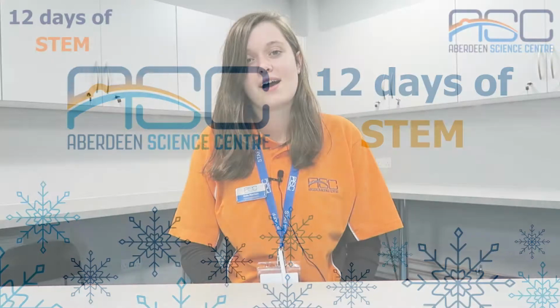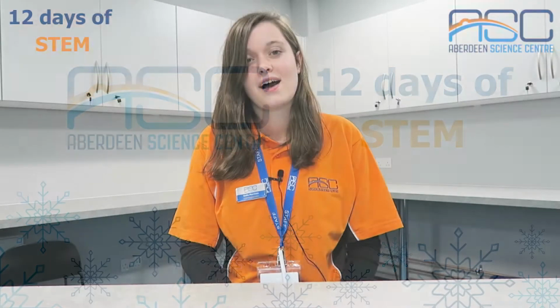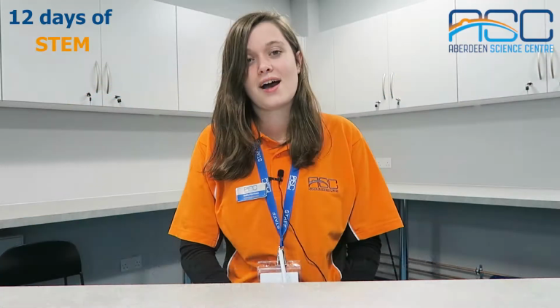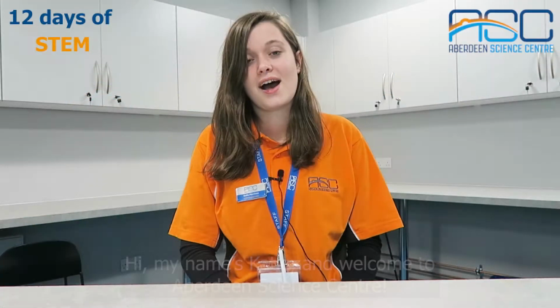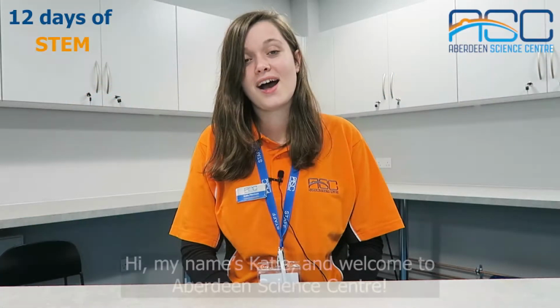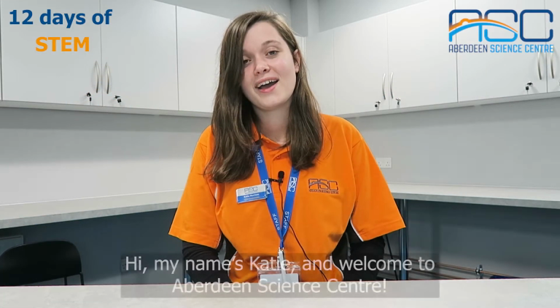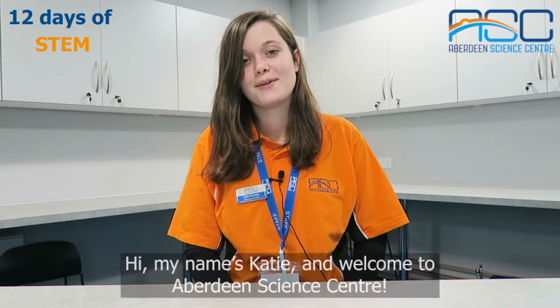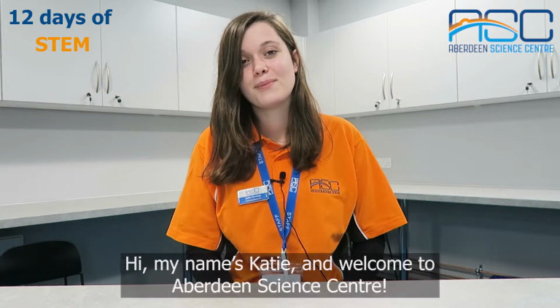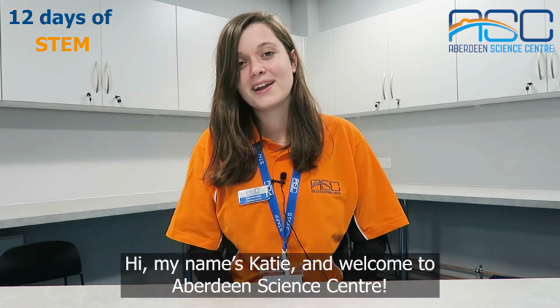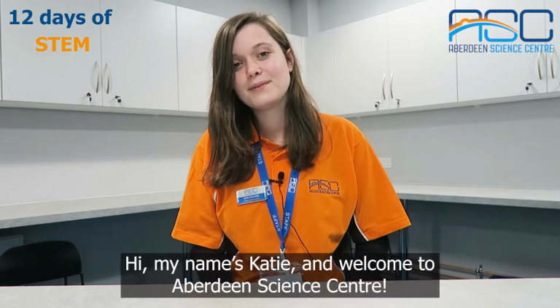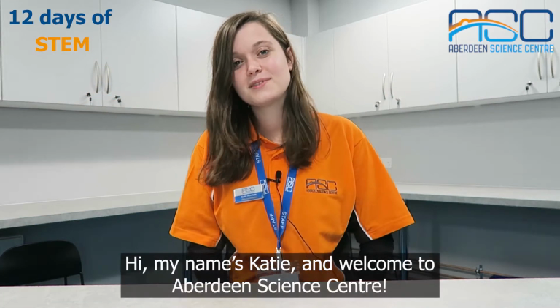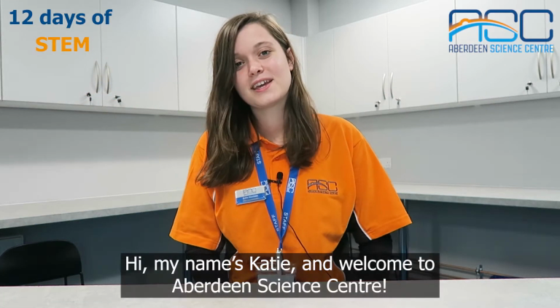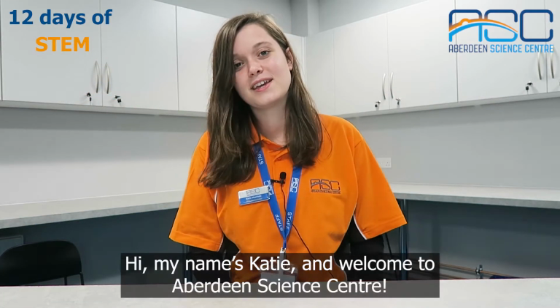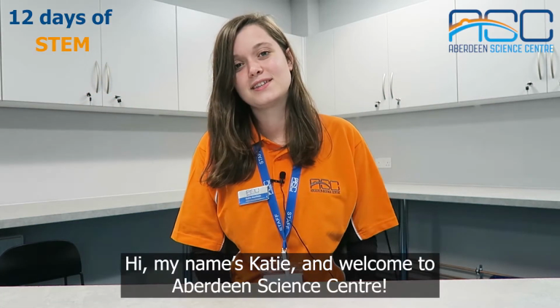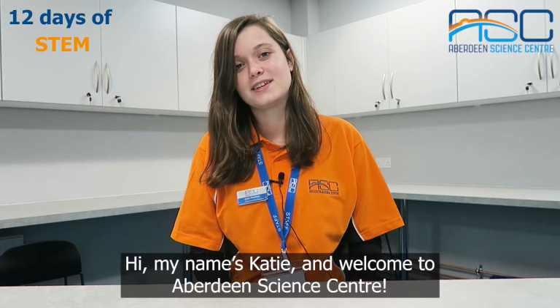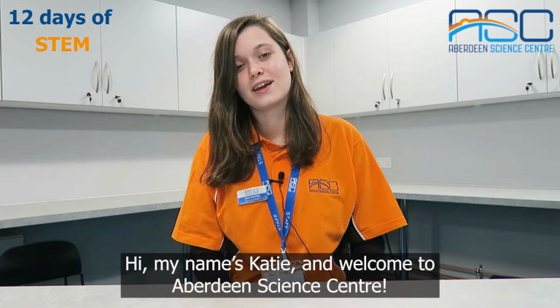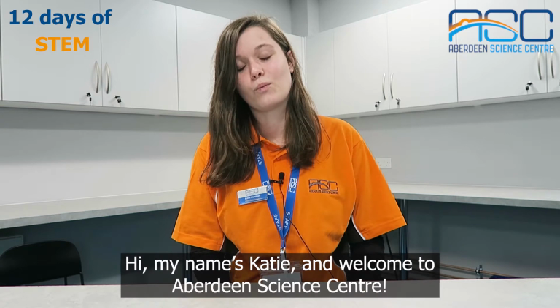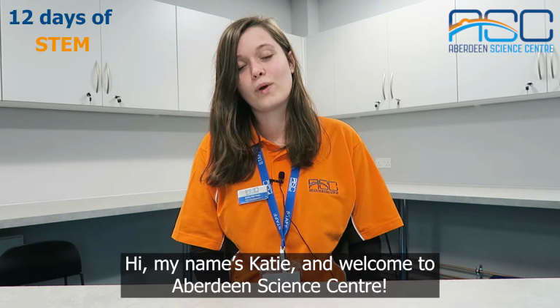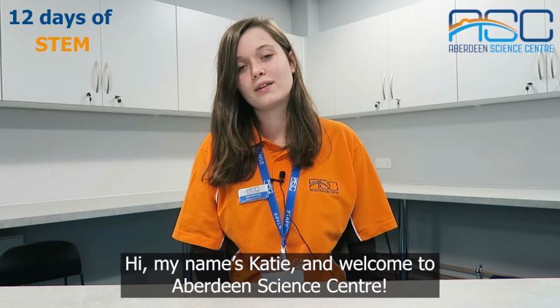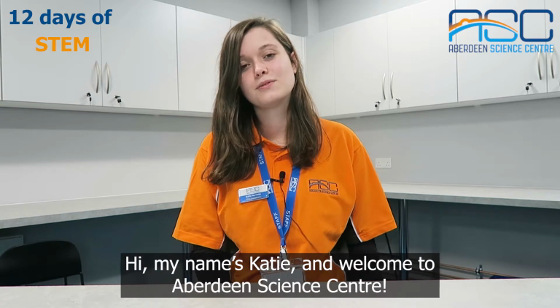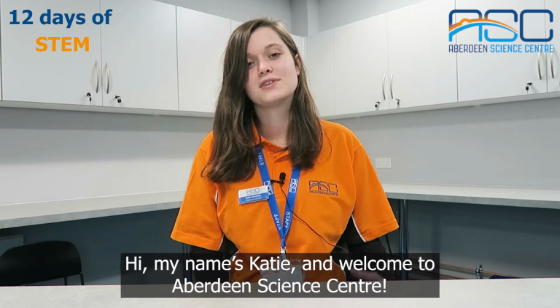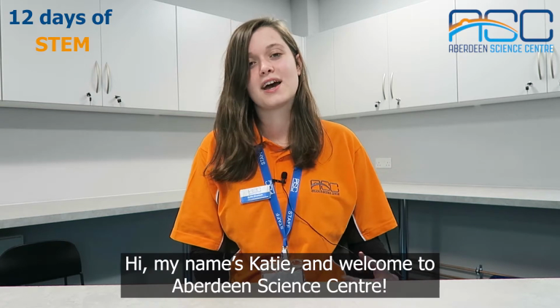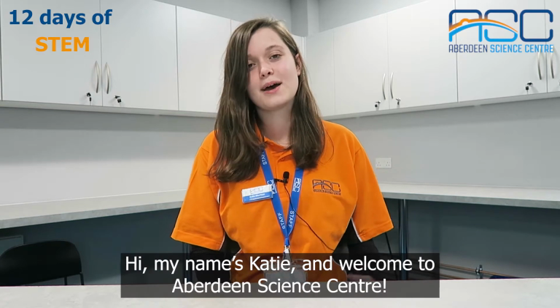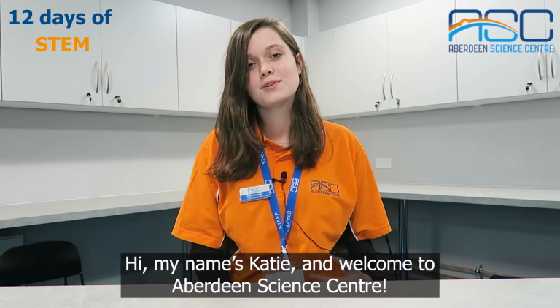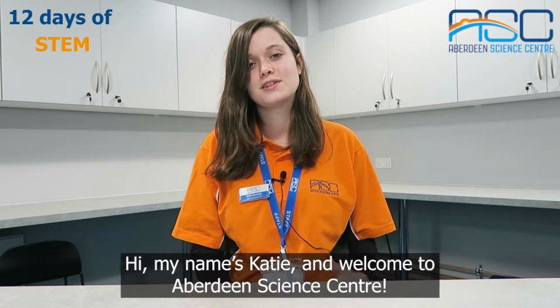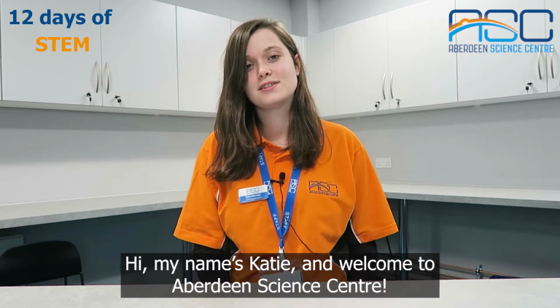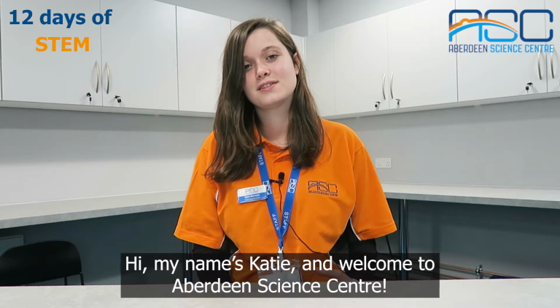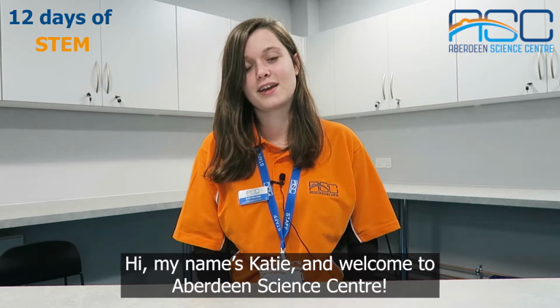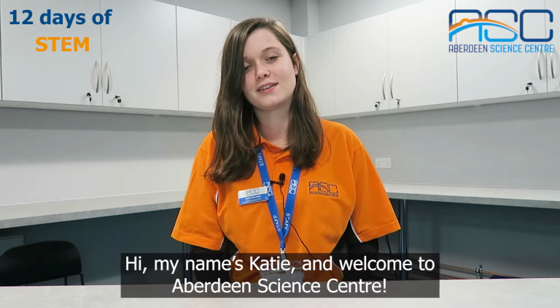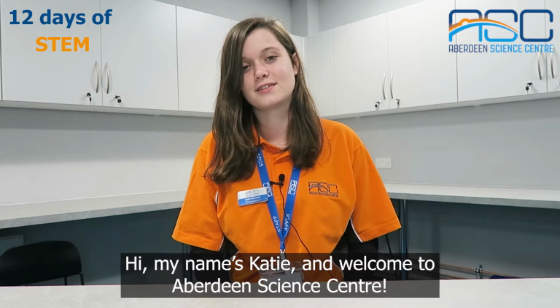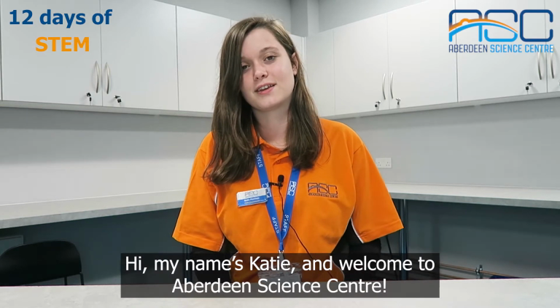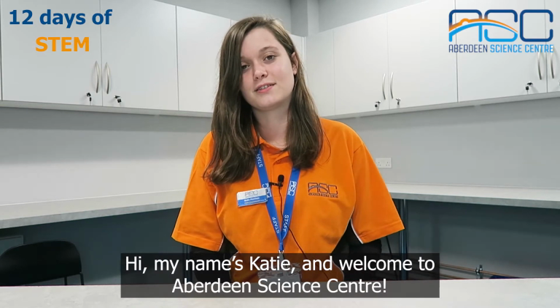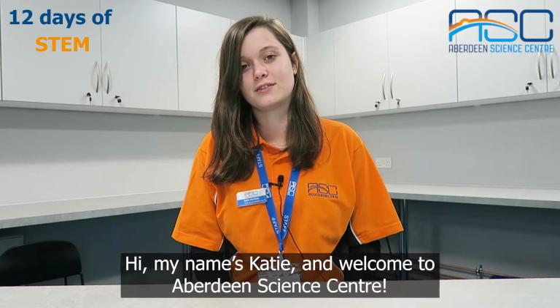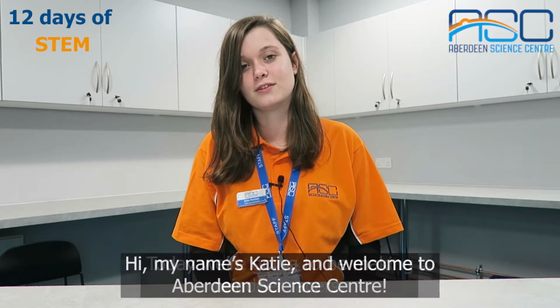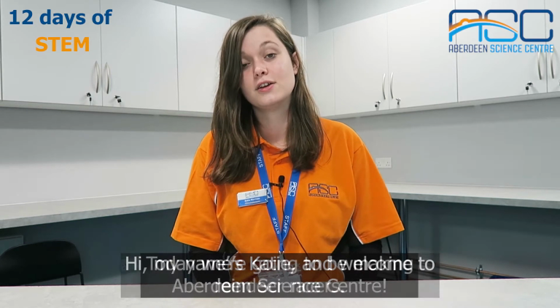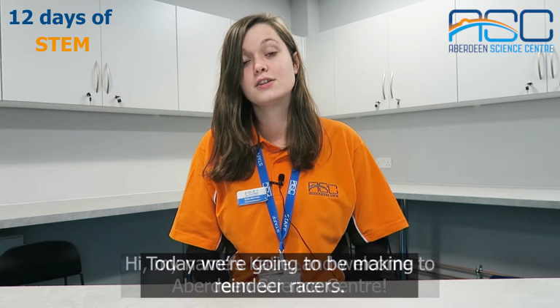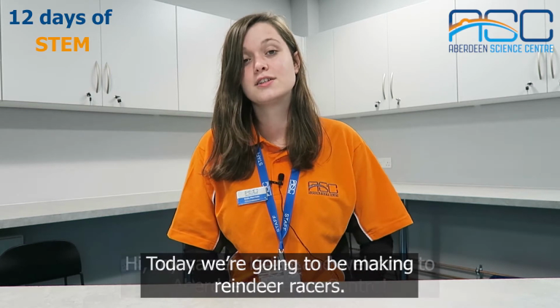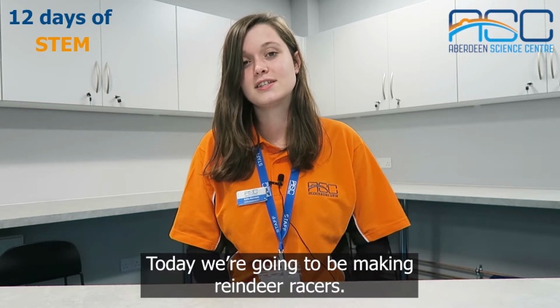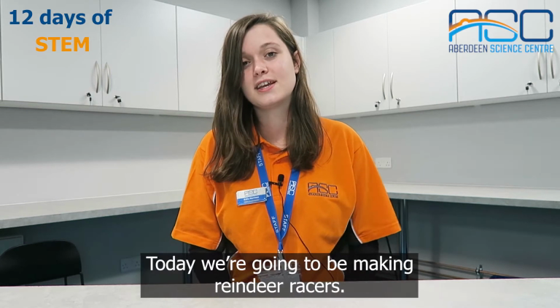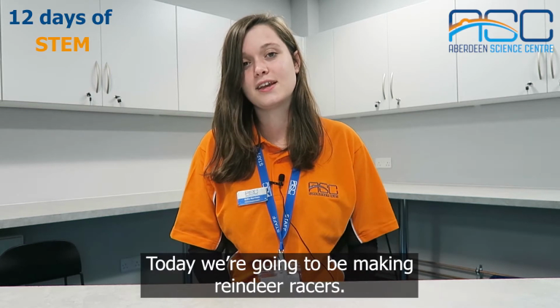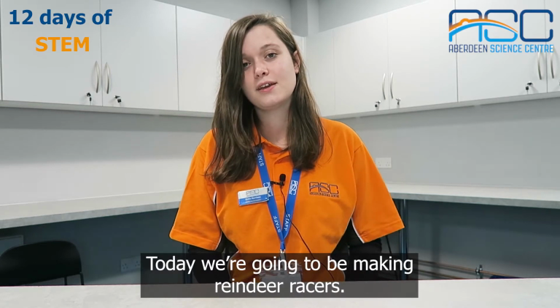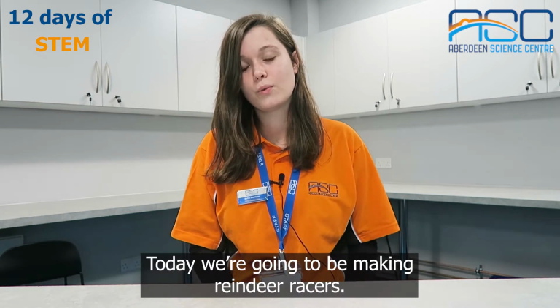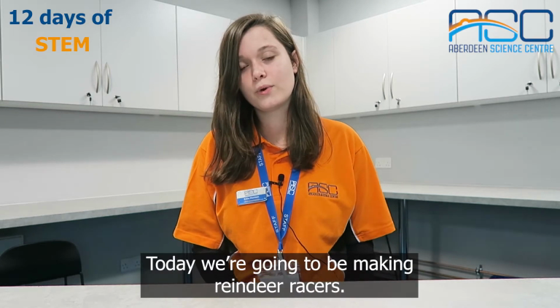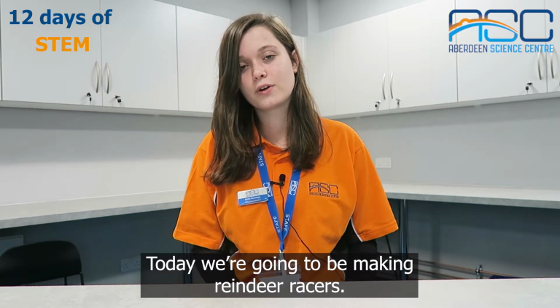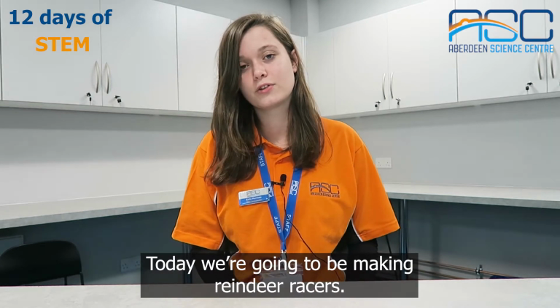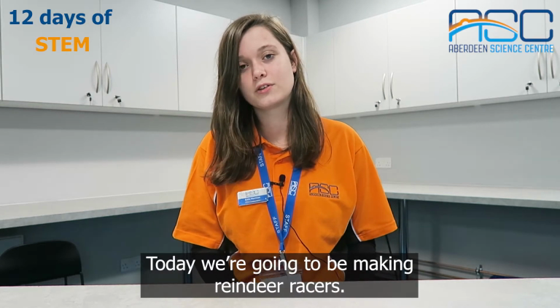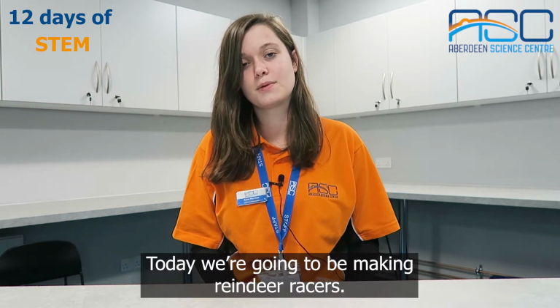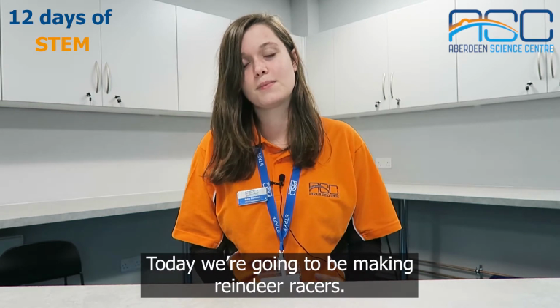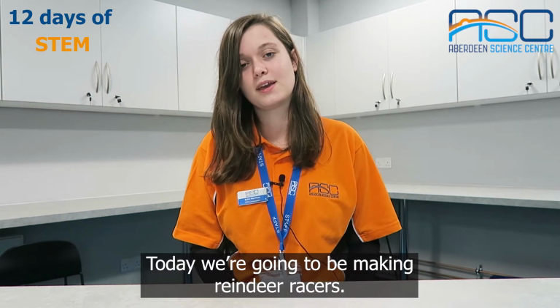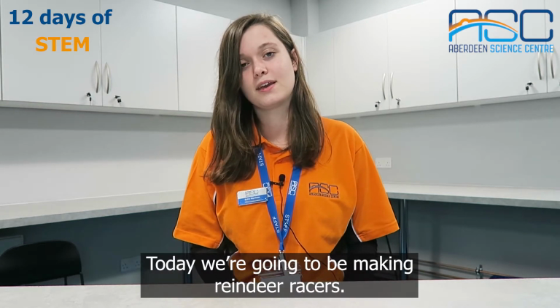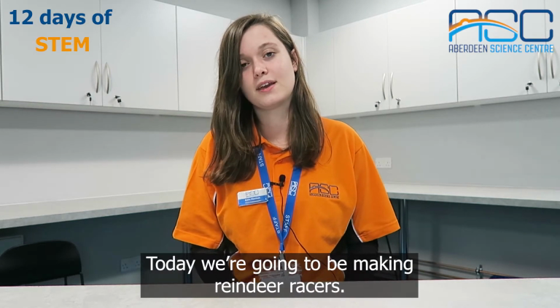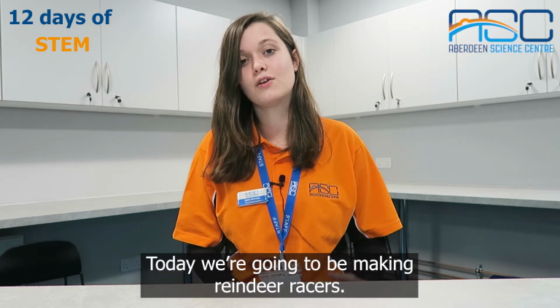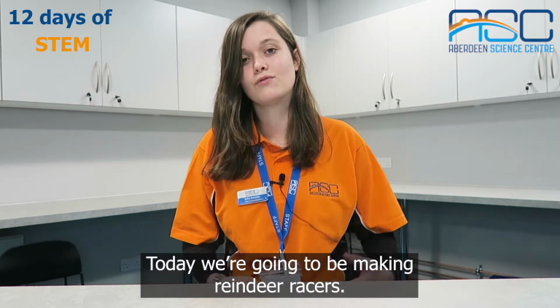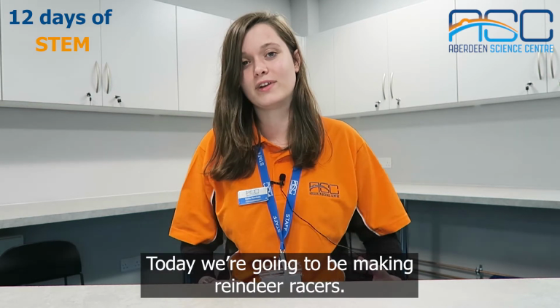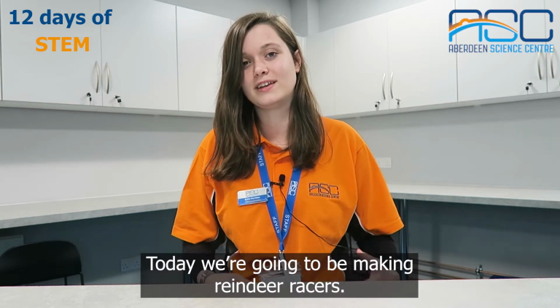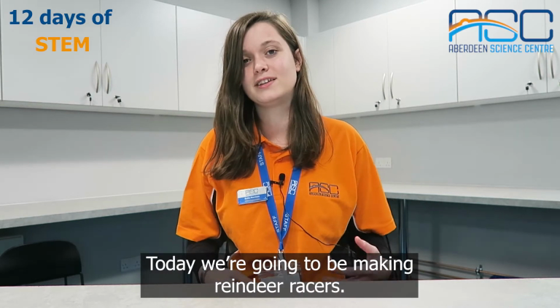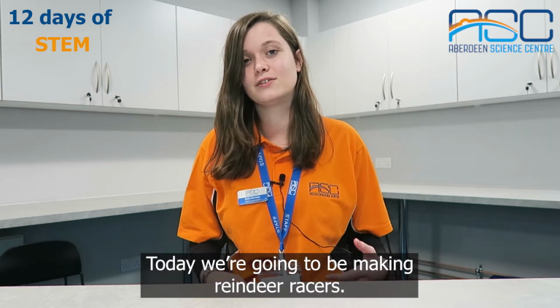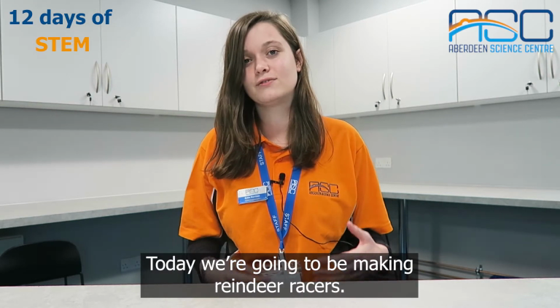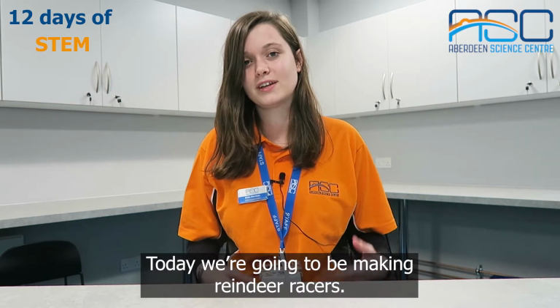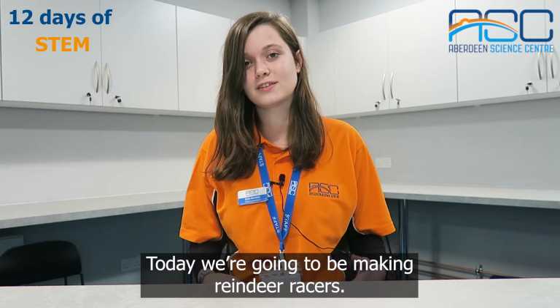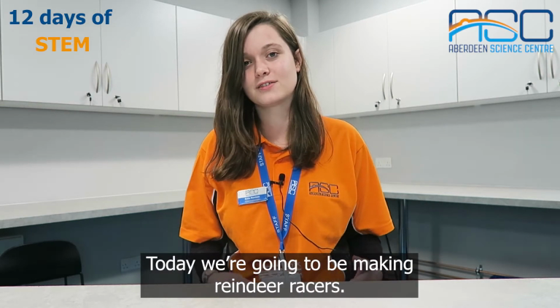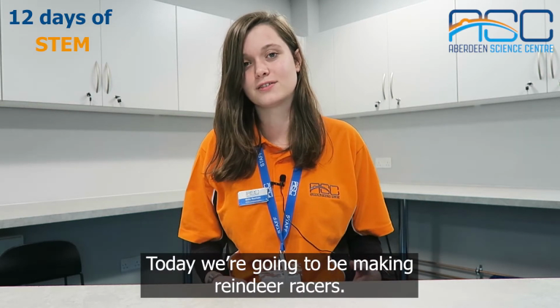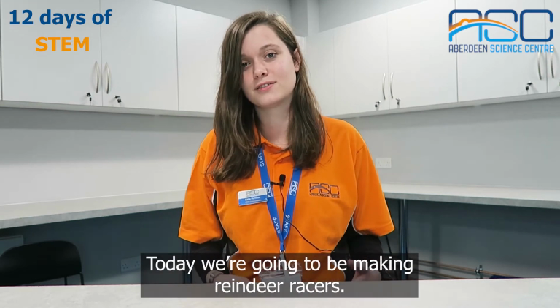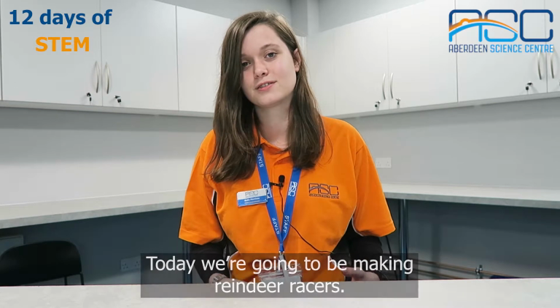Hi, my name is Katie and welcome to Aberdeen Science Centre. Today we're going to be making reindeer racers.